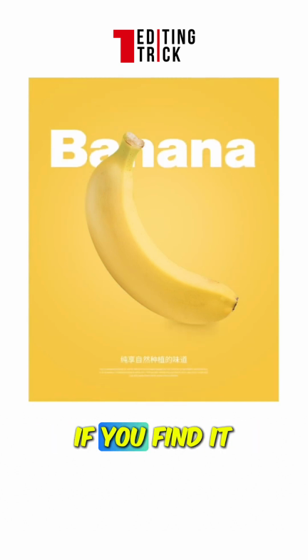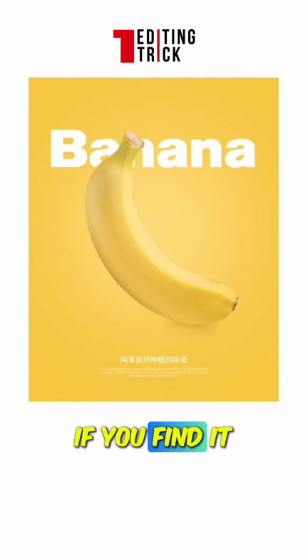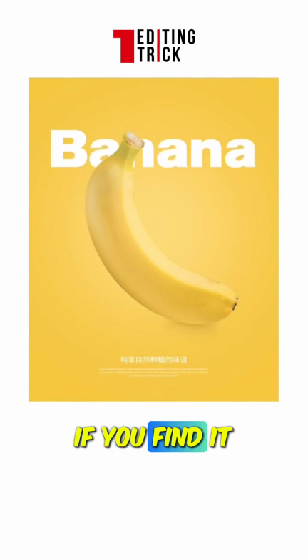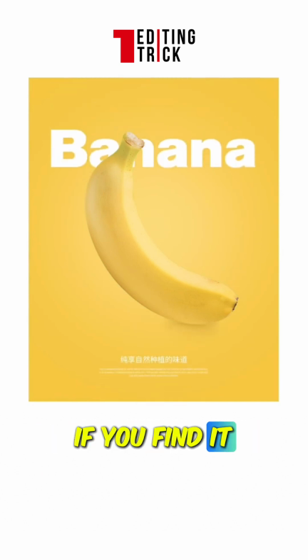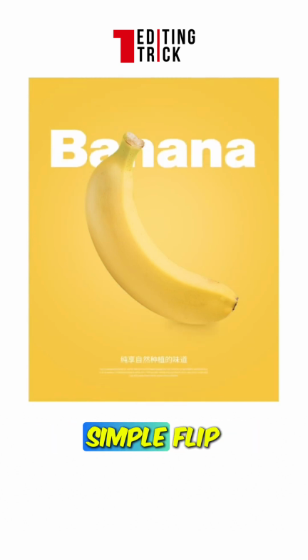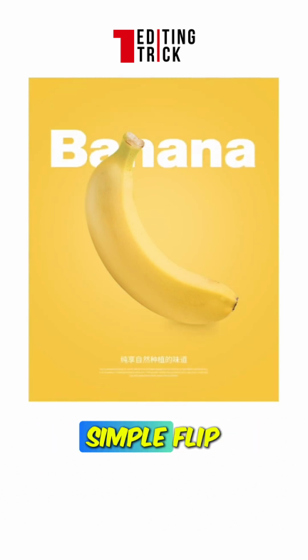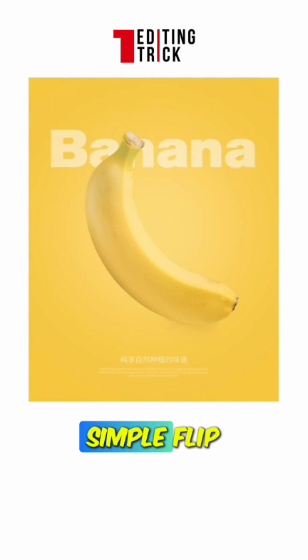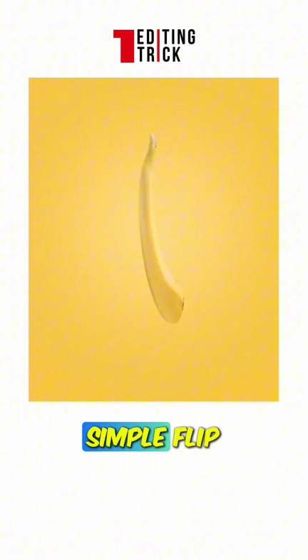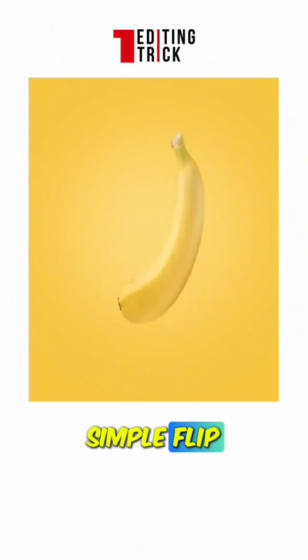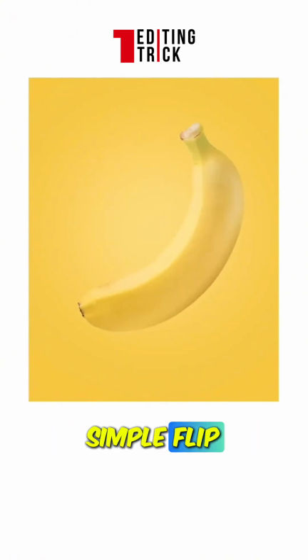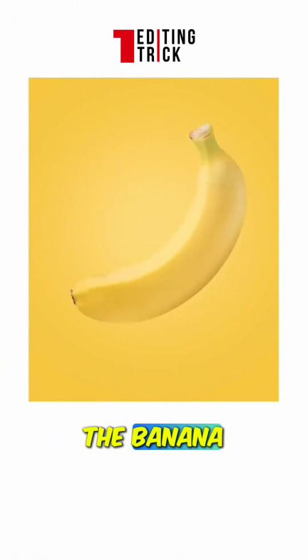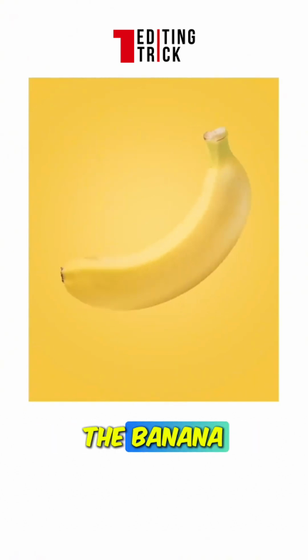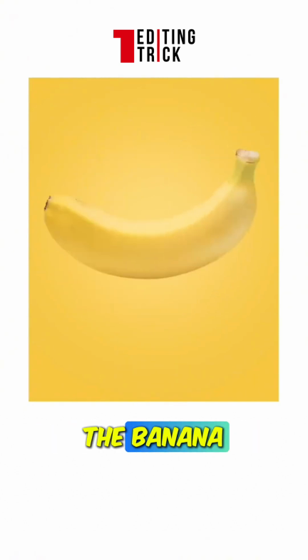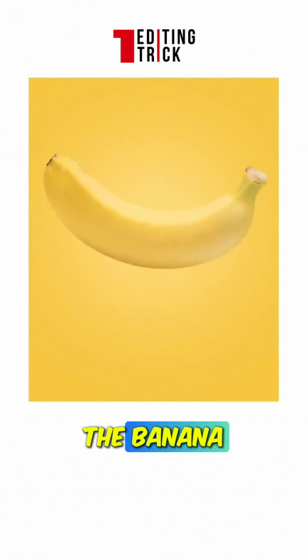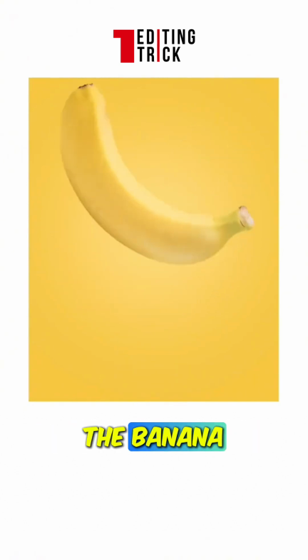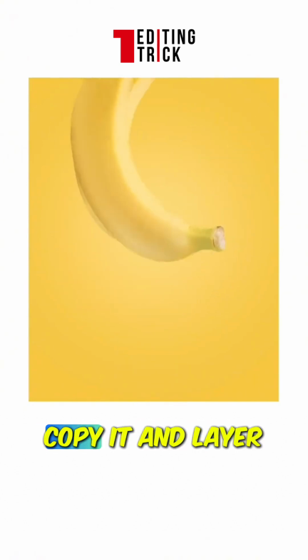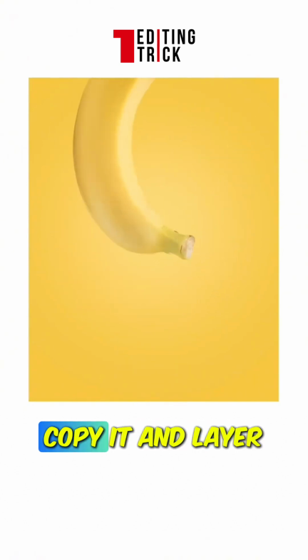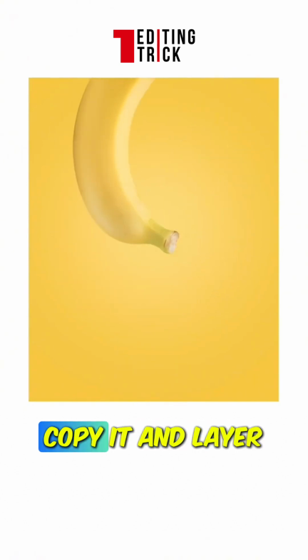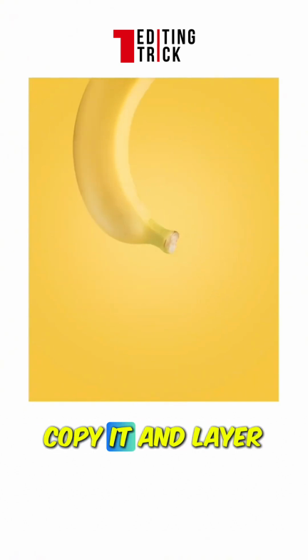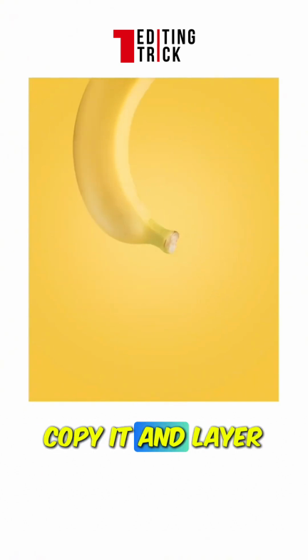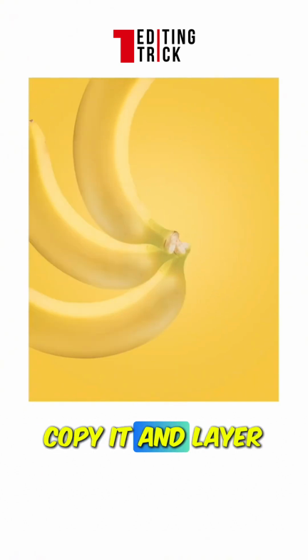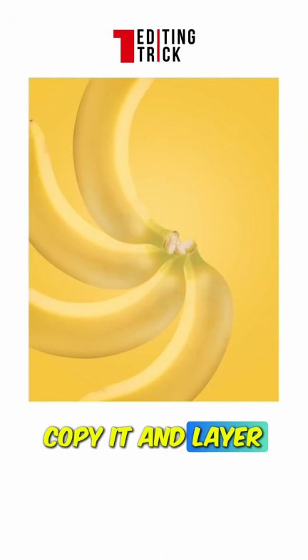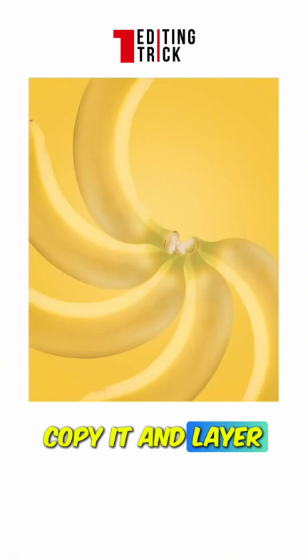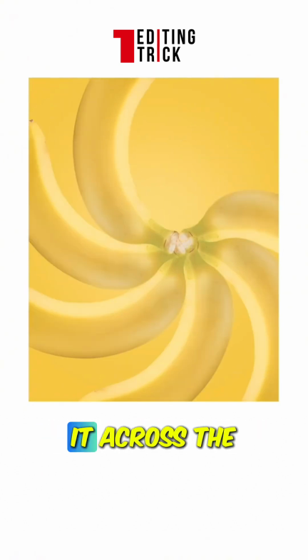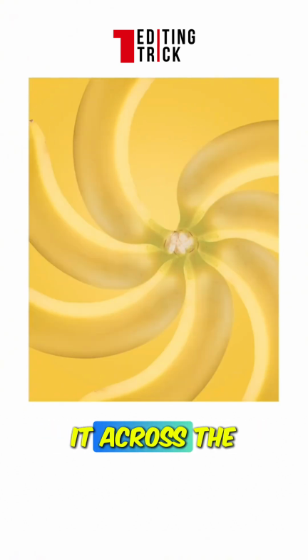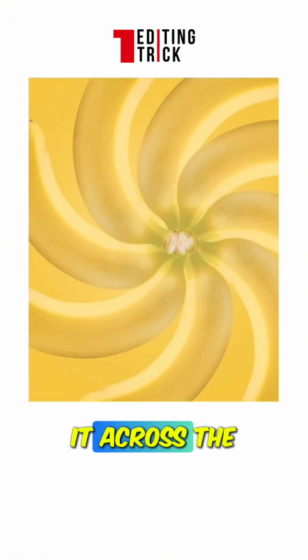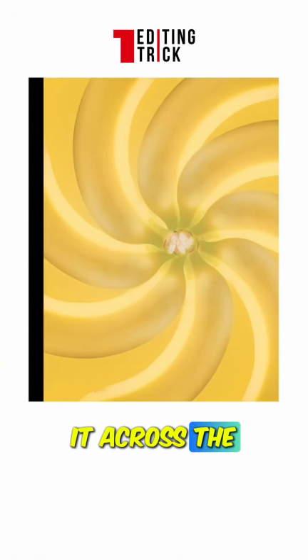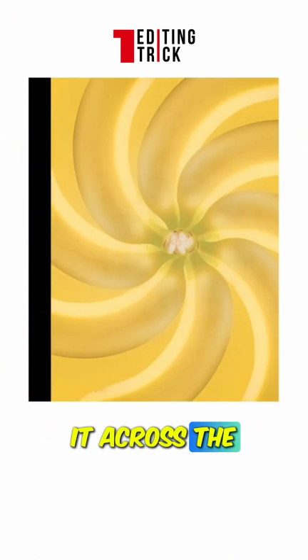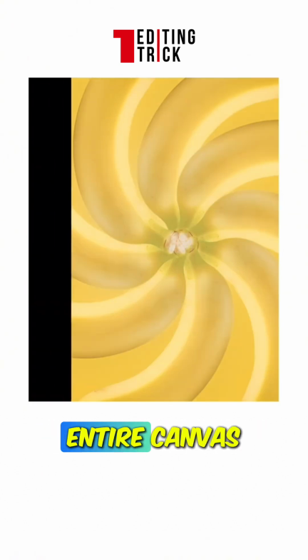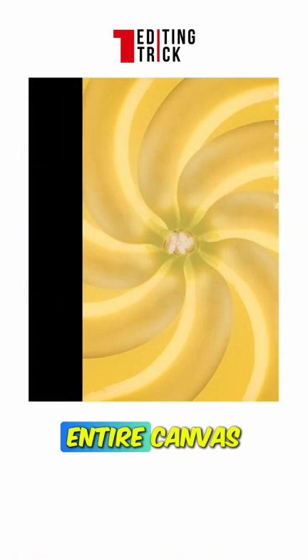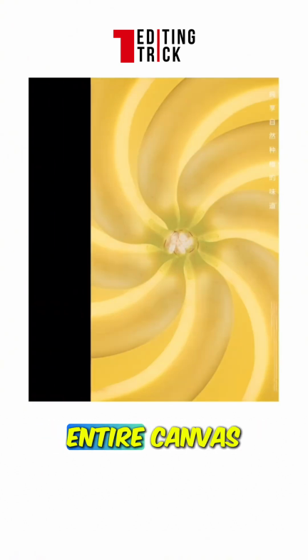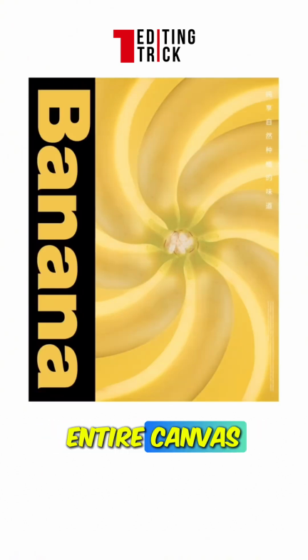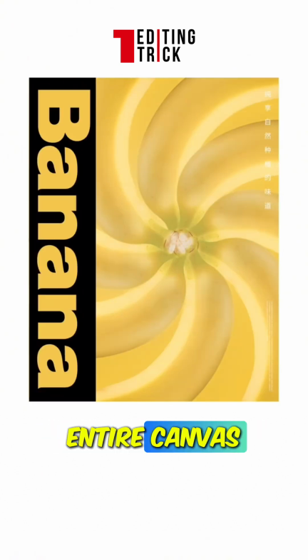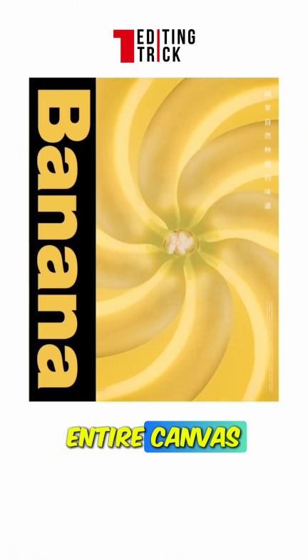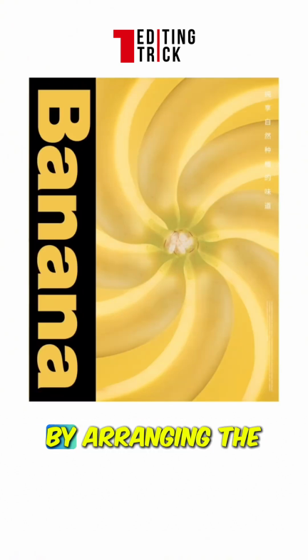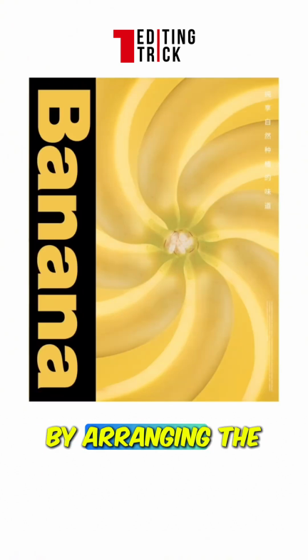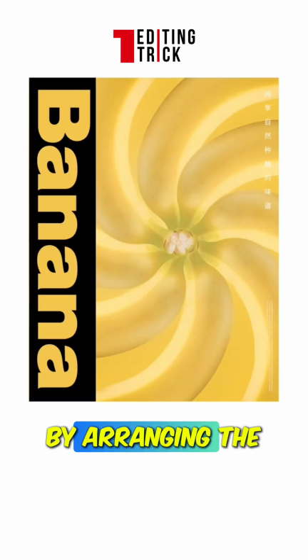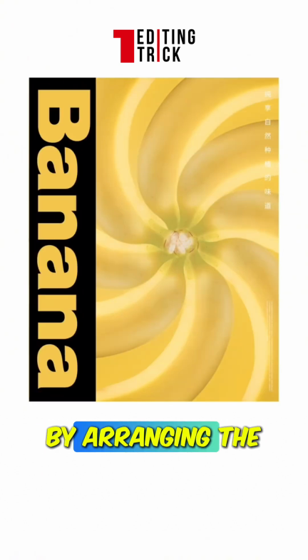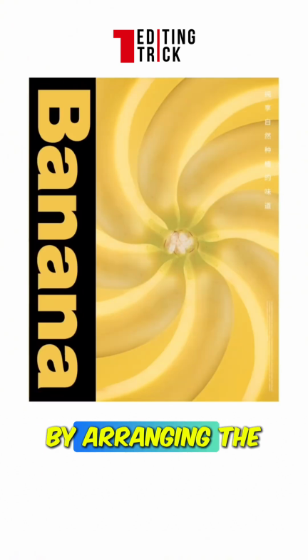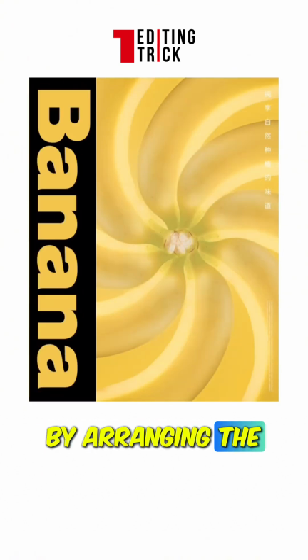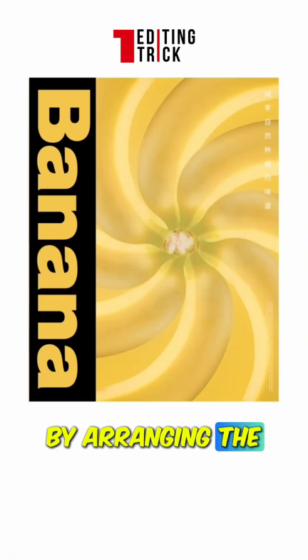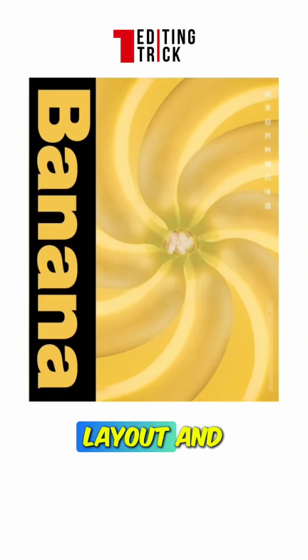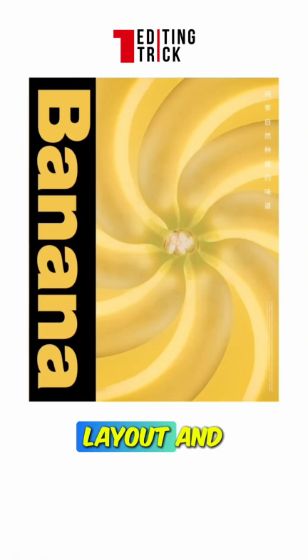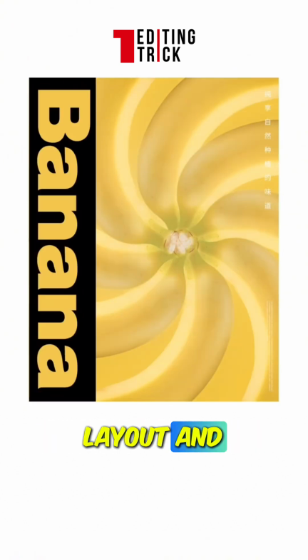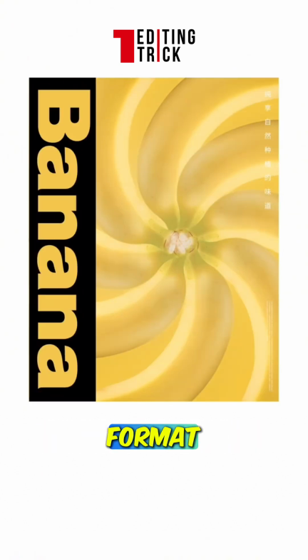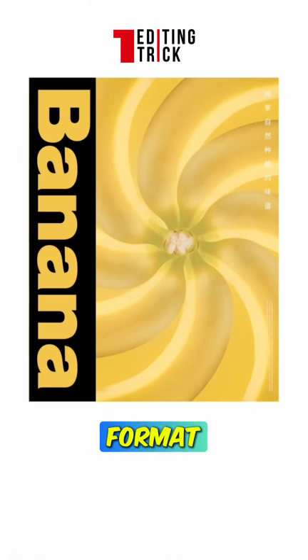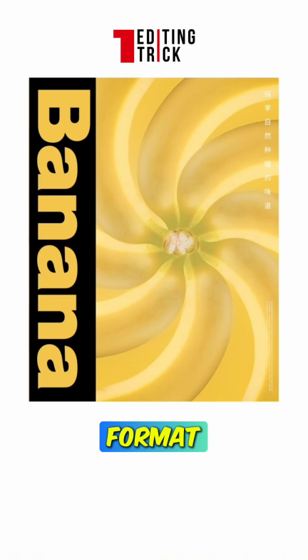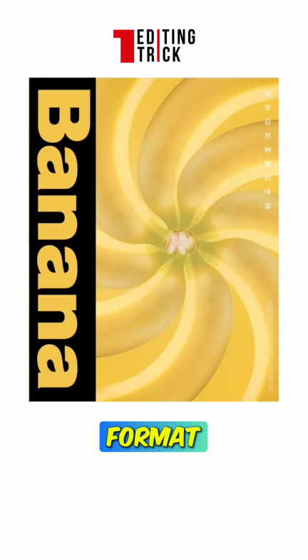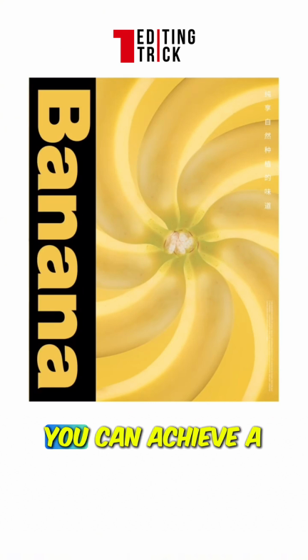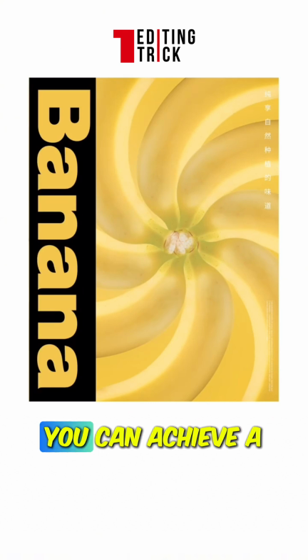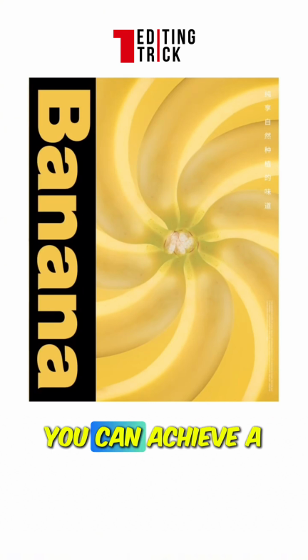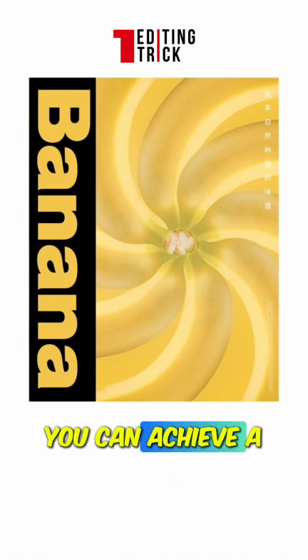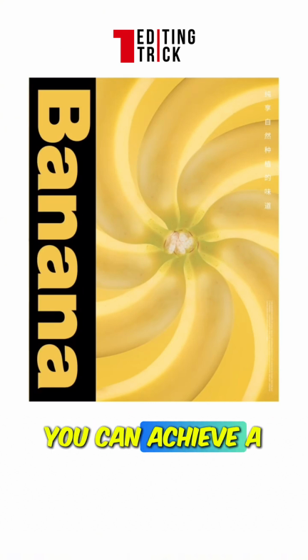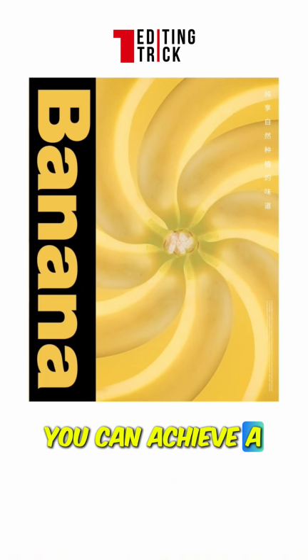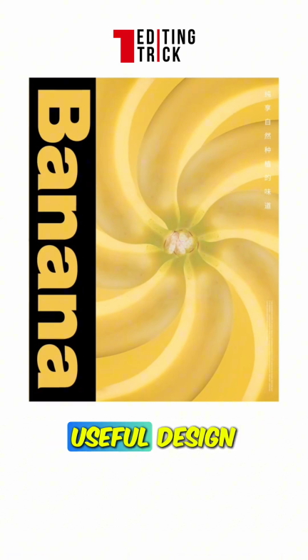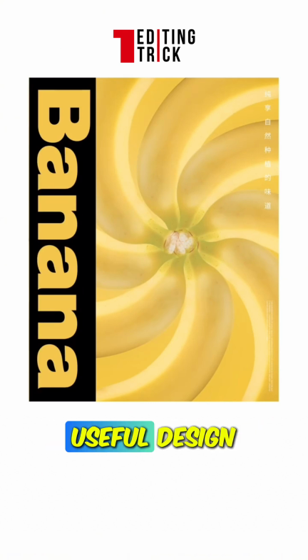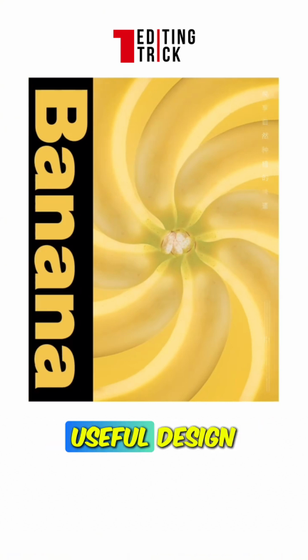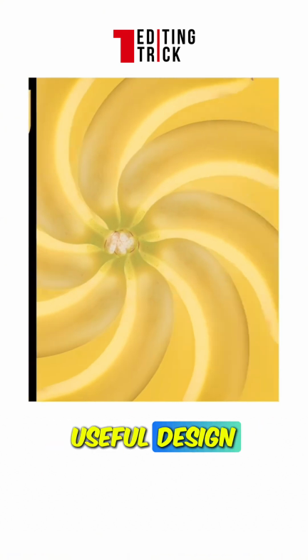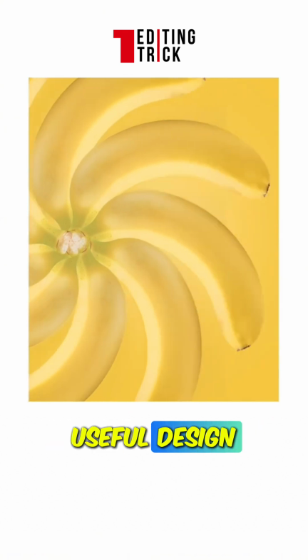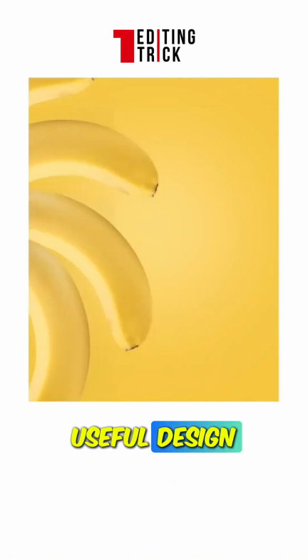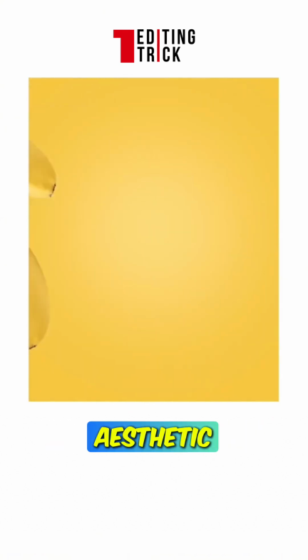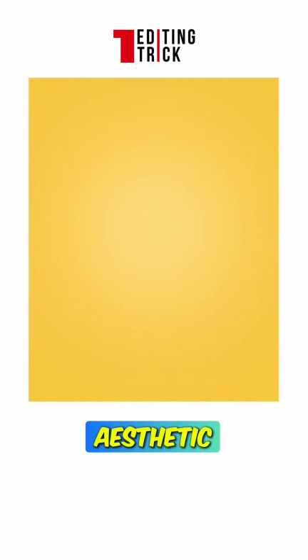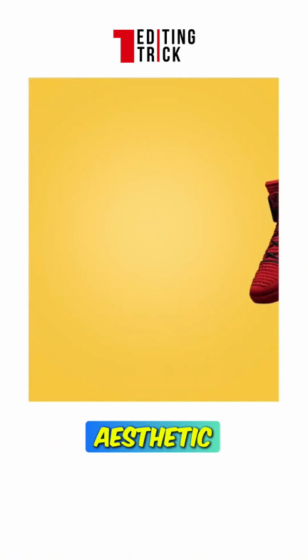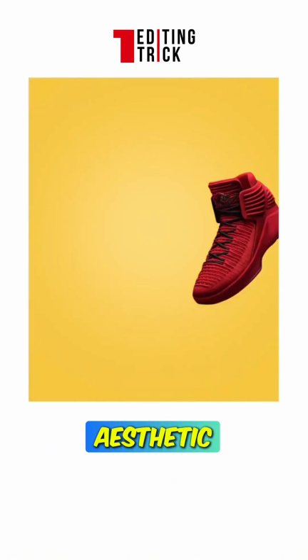If you find it simple, flip the banana. Copy it and layer it across the entire canvas. By arranging the layout and format, you can achieve a useful design aesthetic.